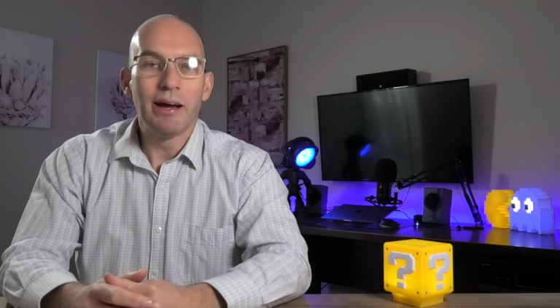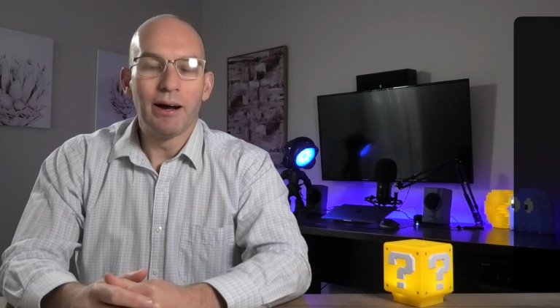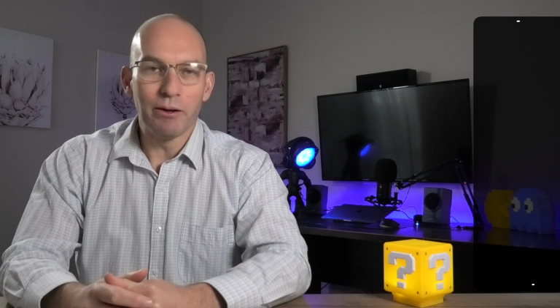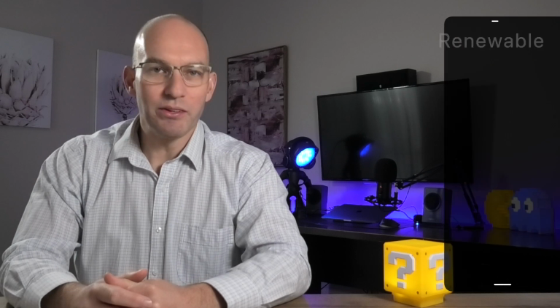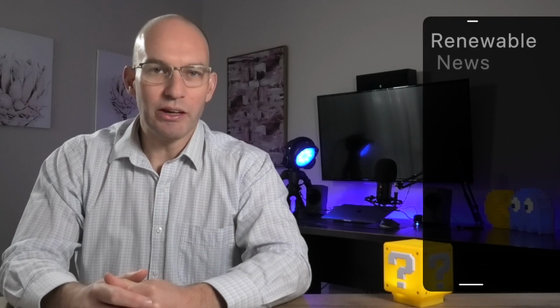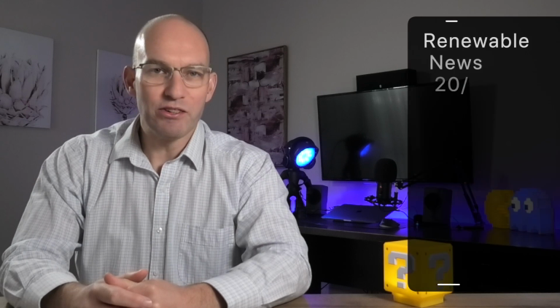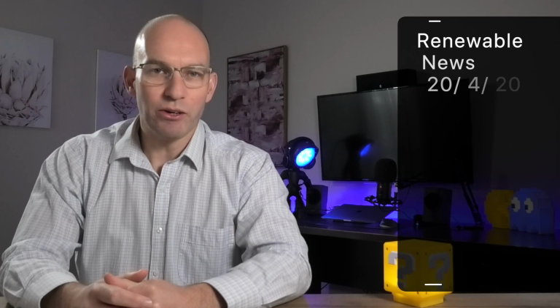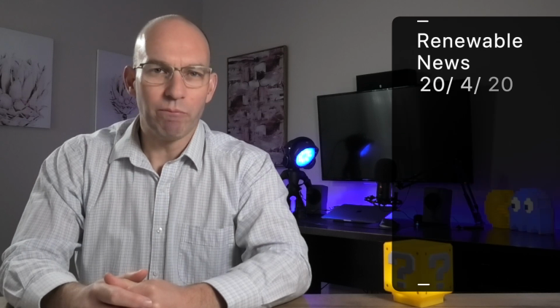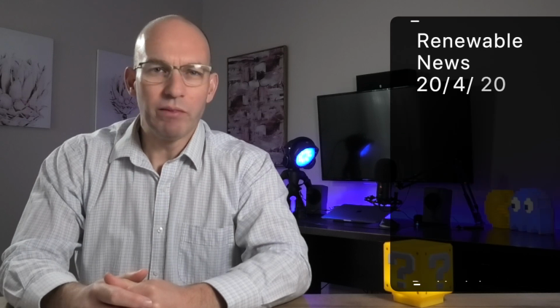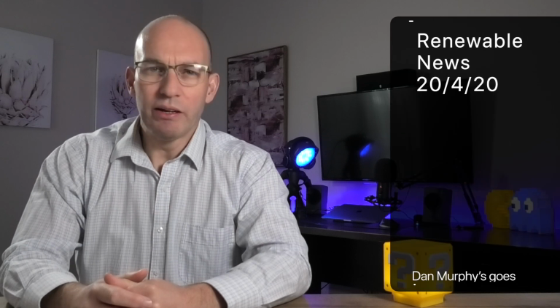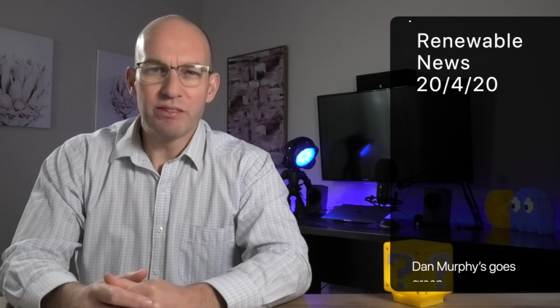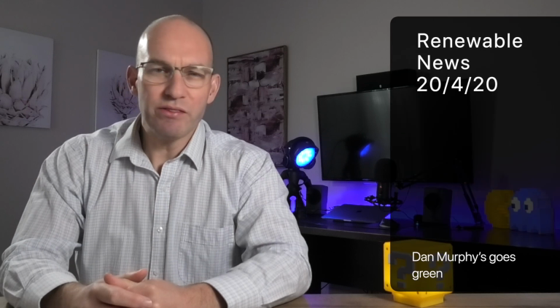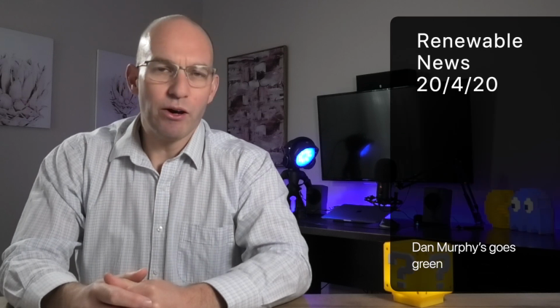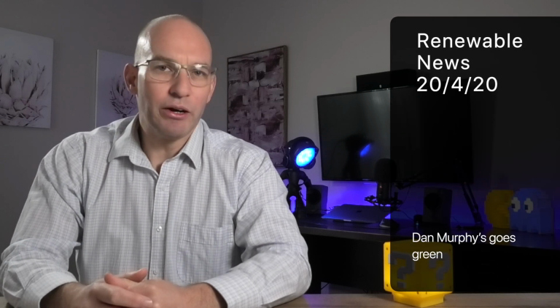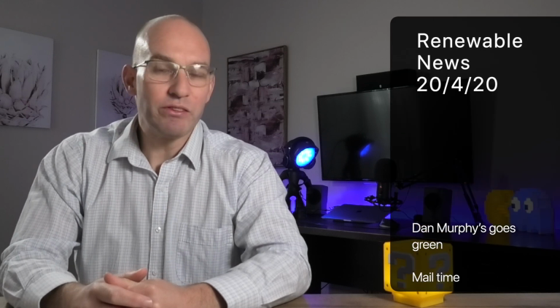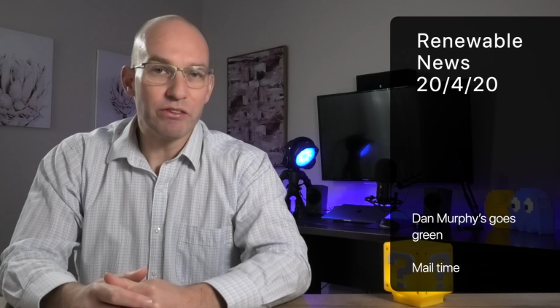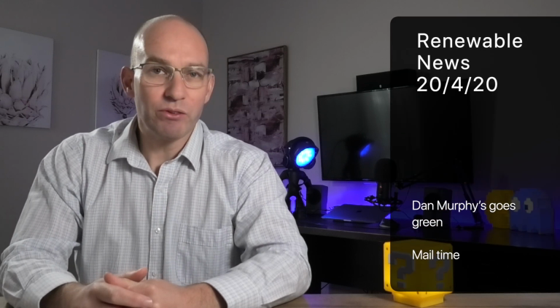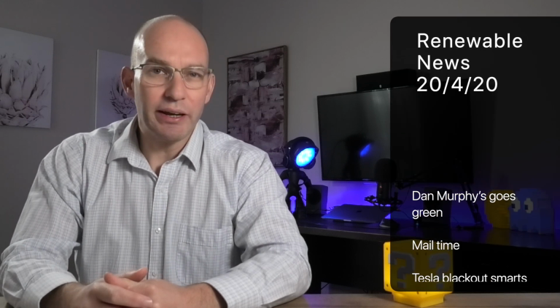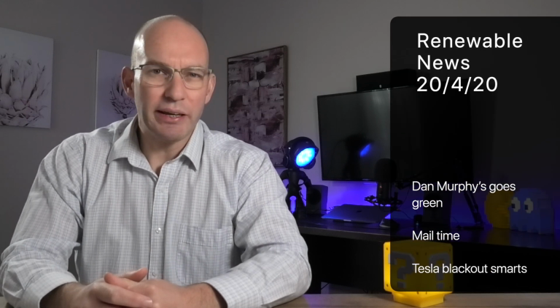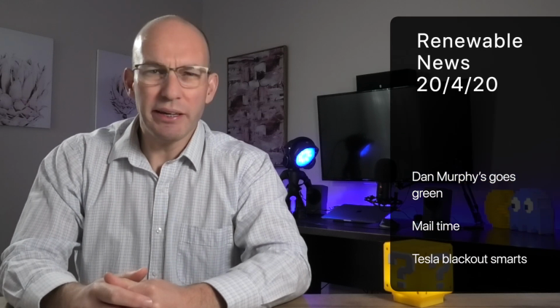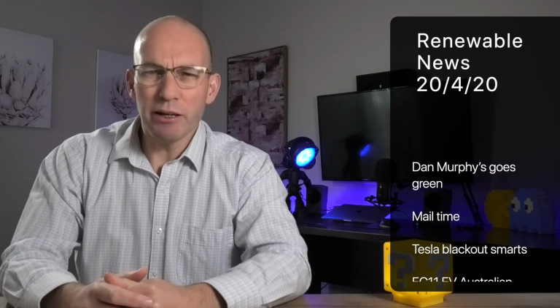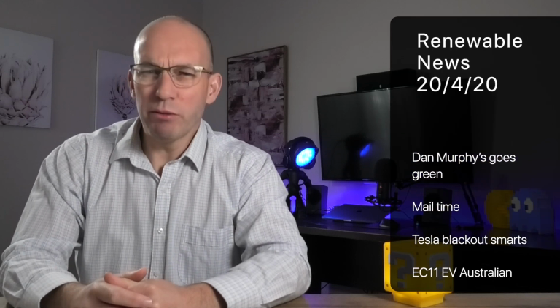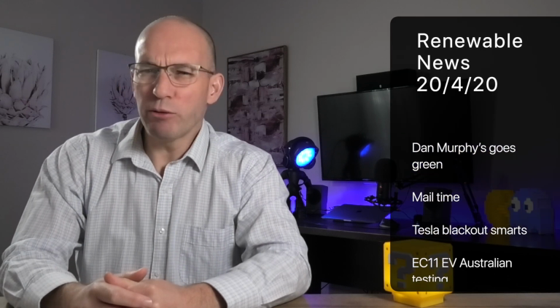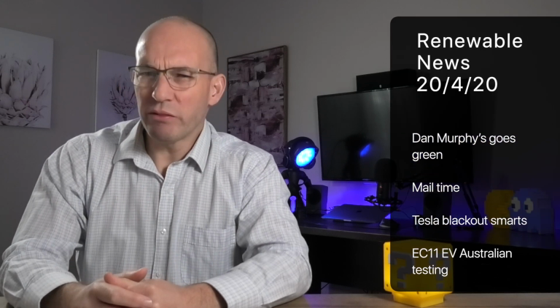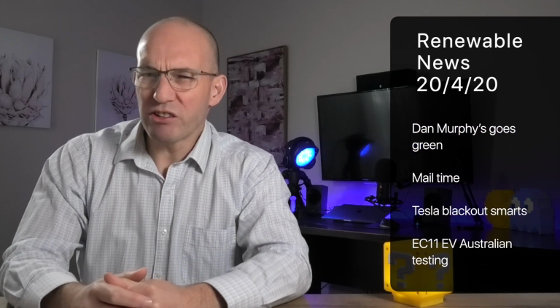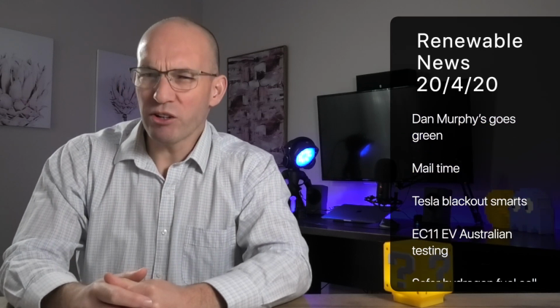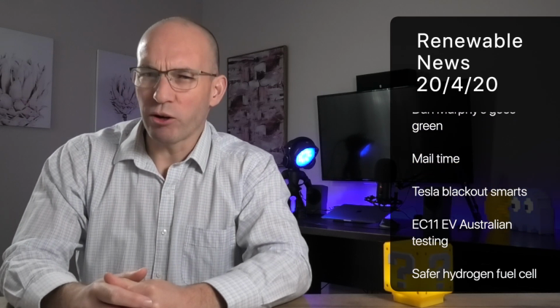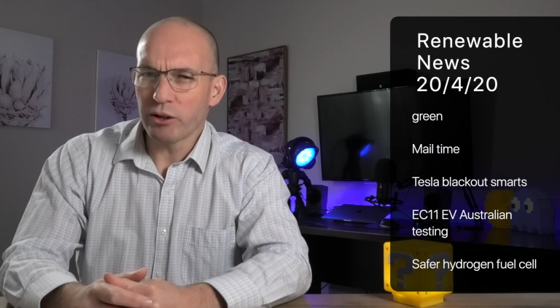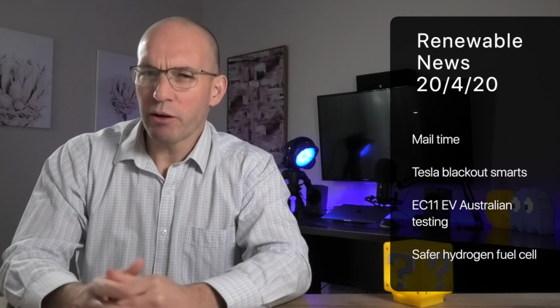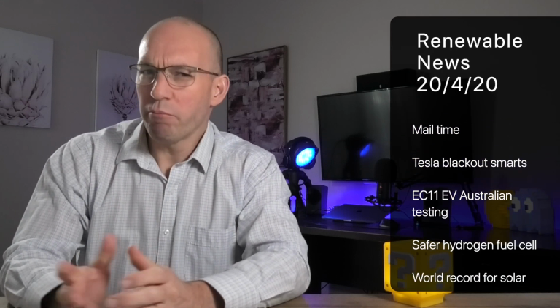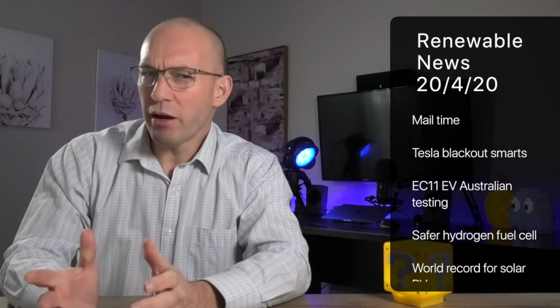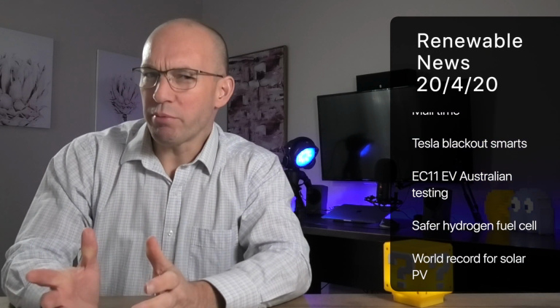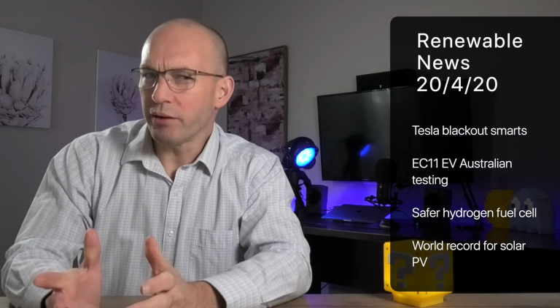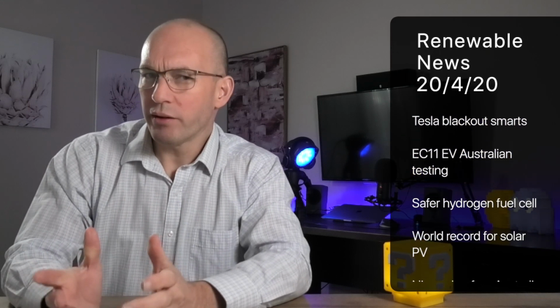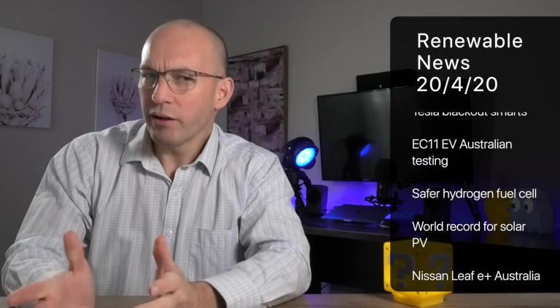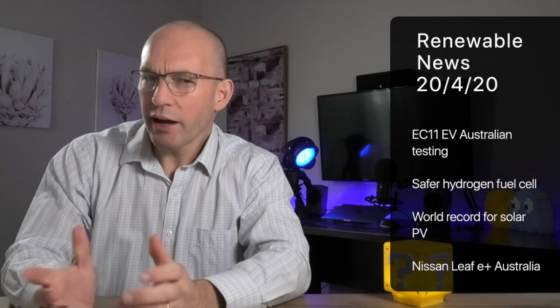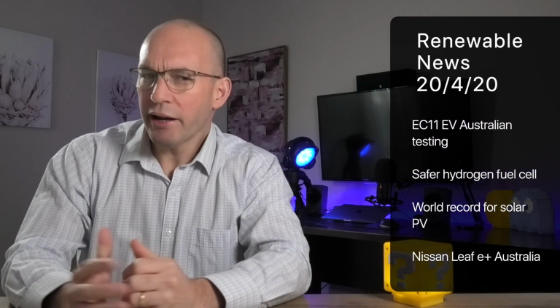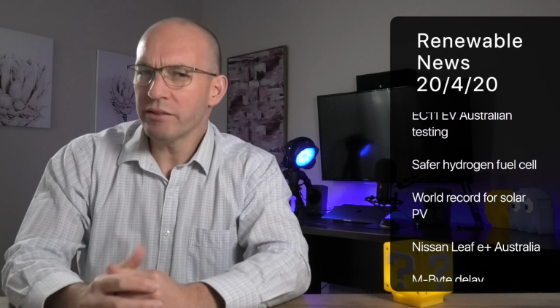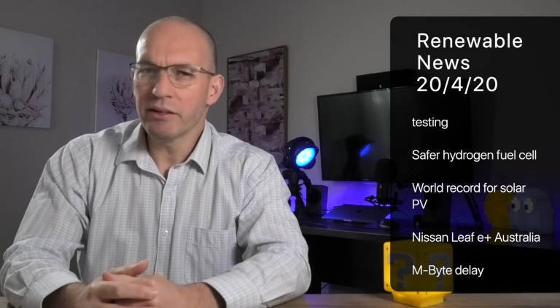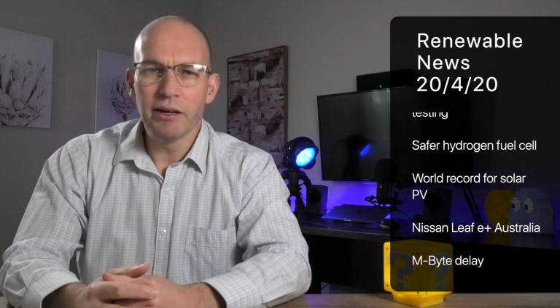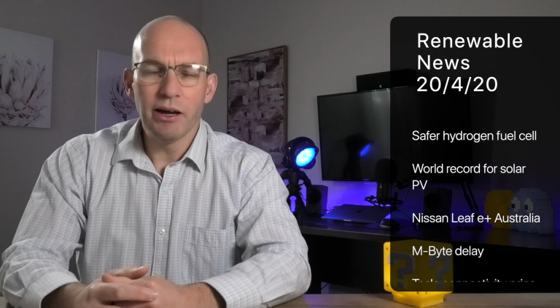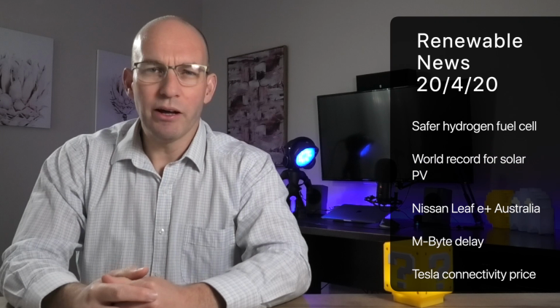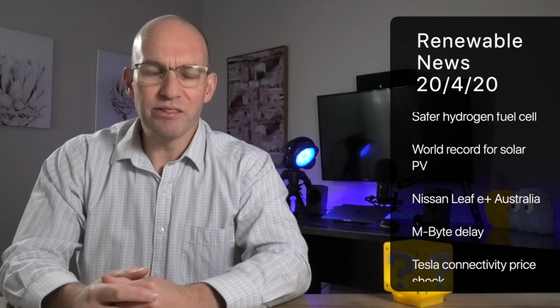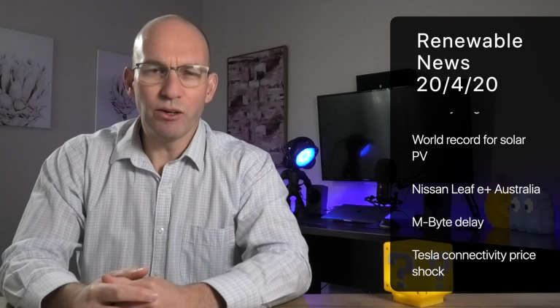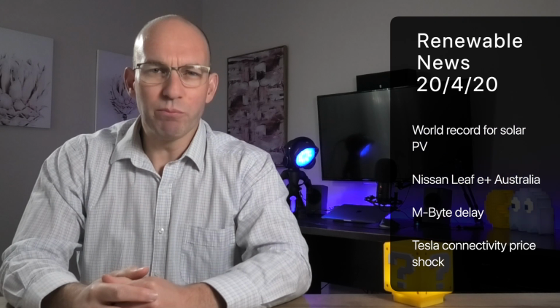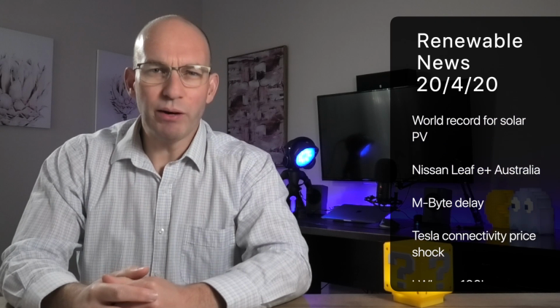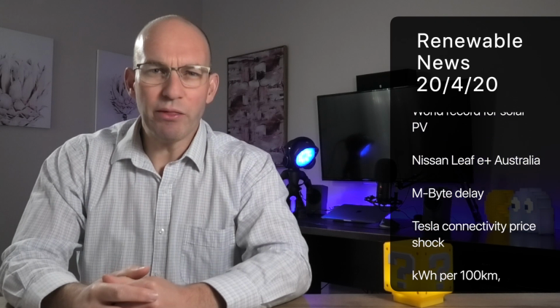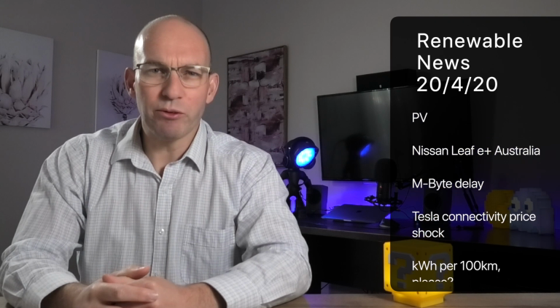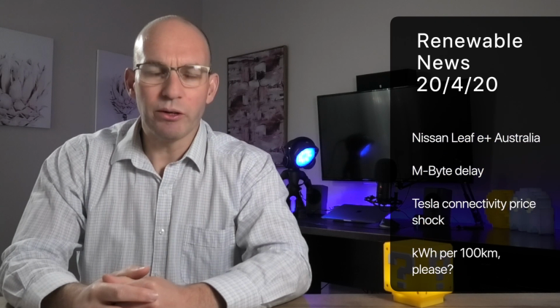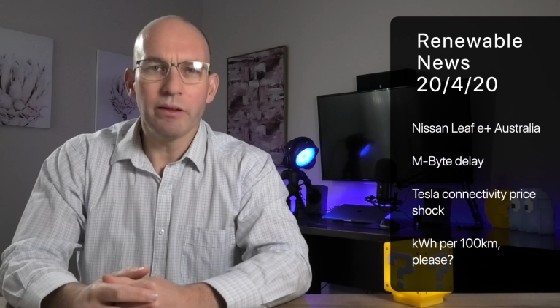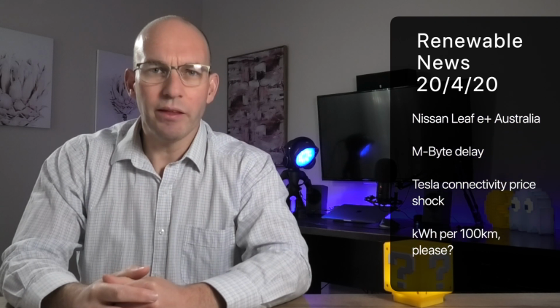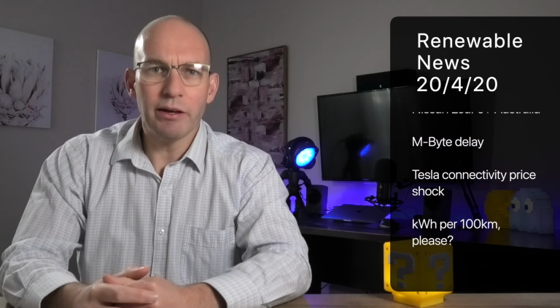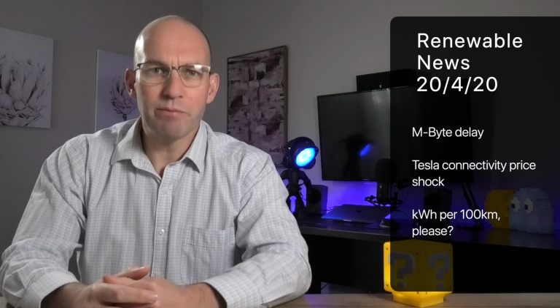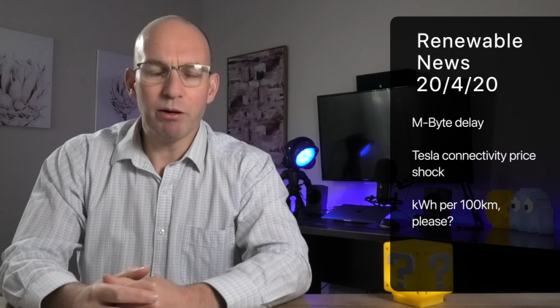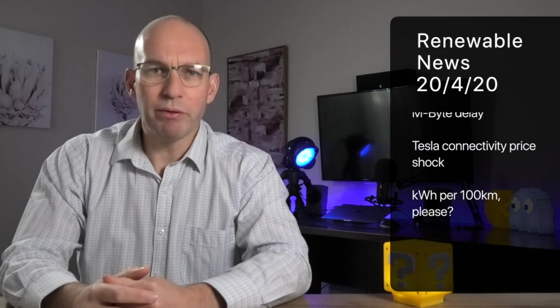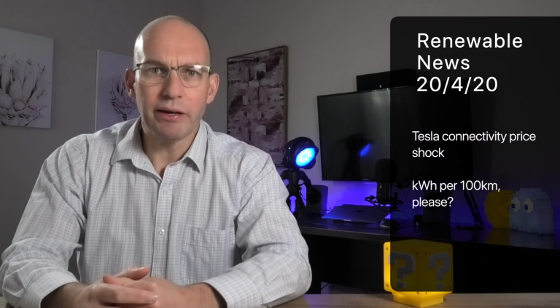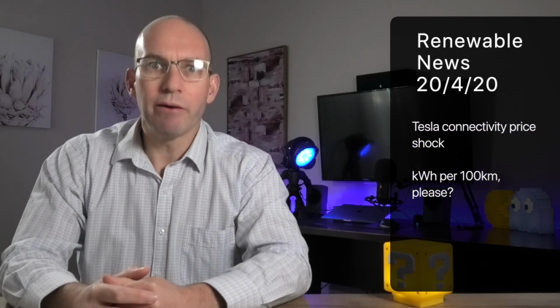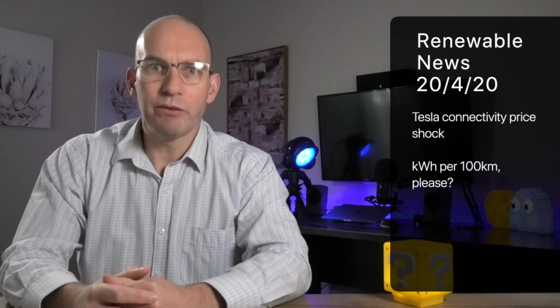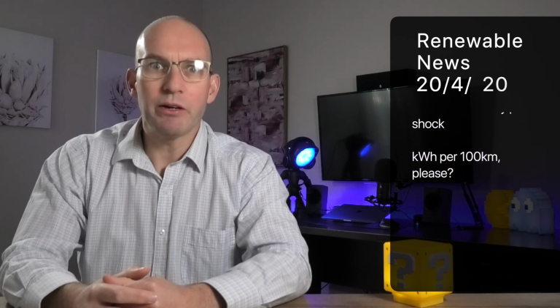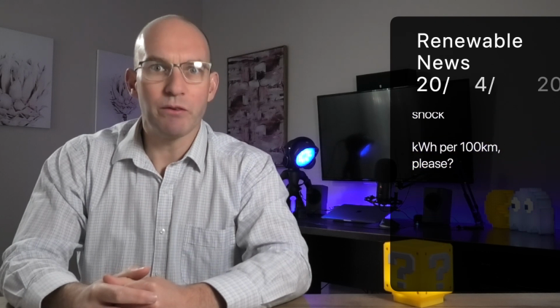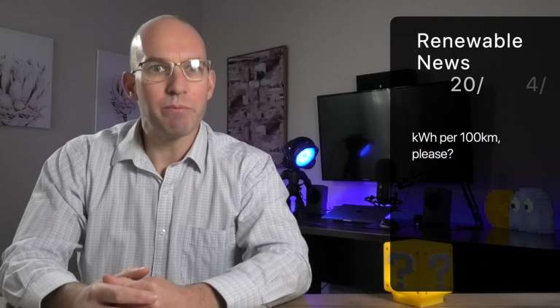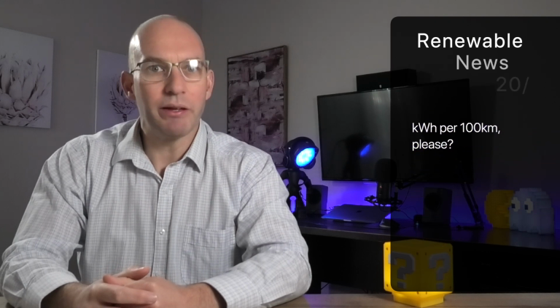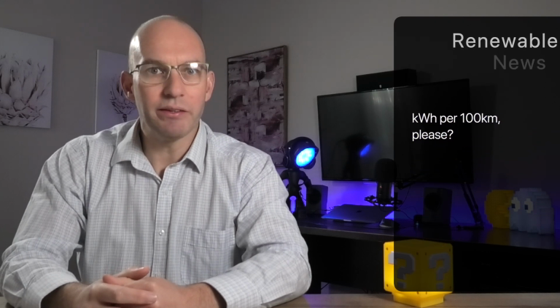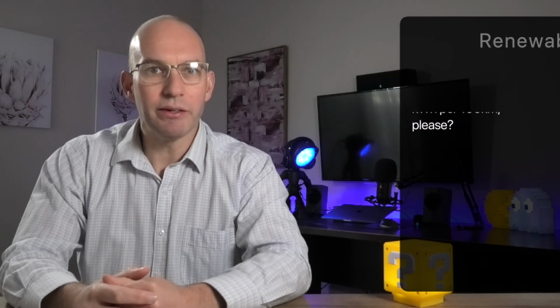On today's show, Tesla owners in Australia get a little bit of a shock — maybe — and a solar breakthrough that is probably a very, very big deal.